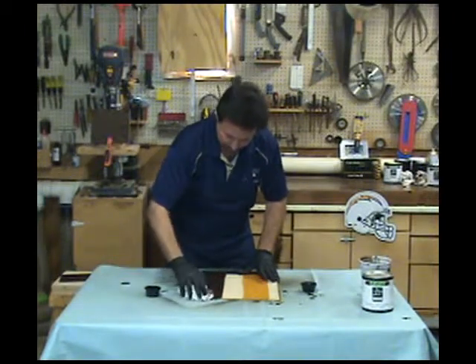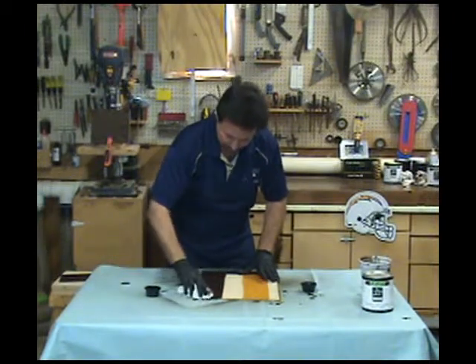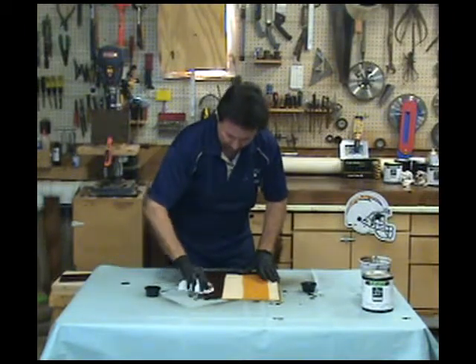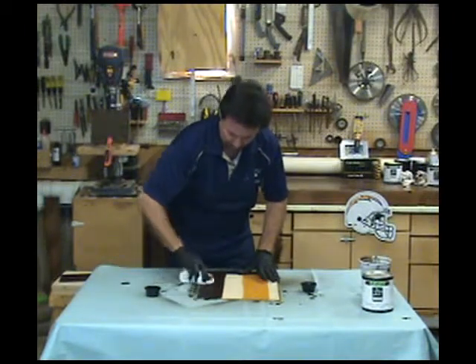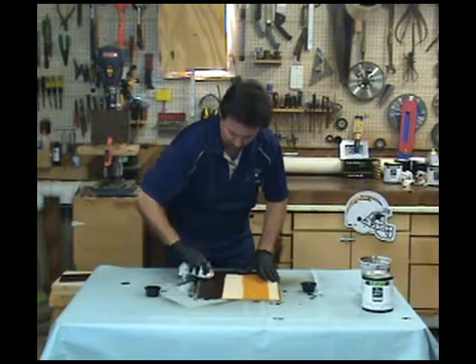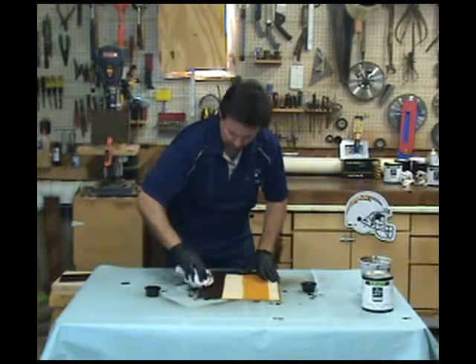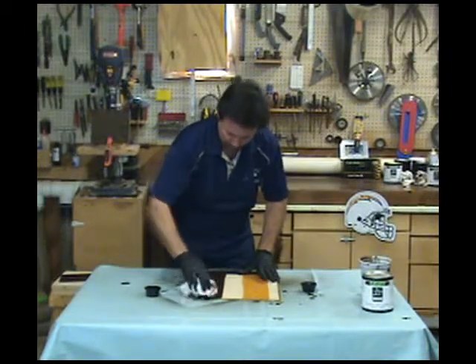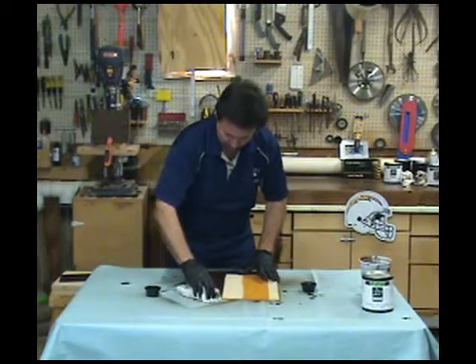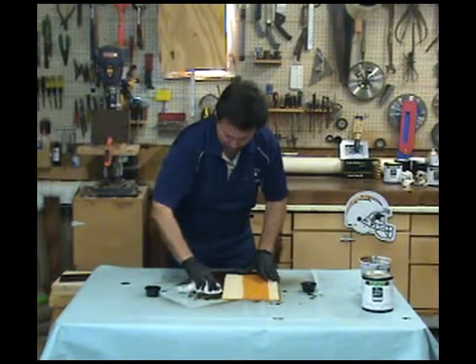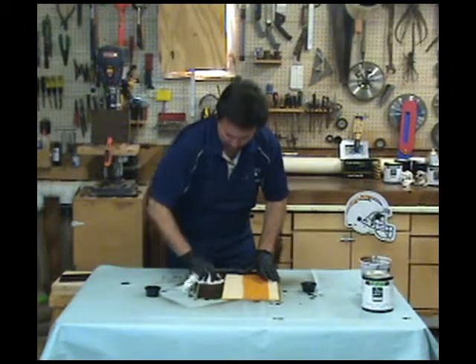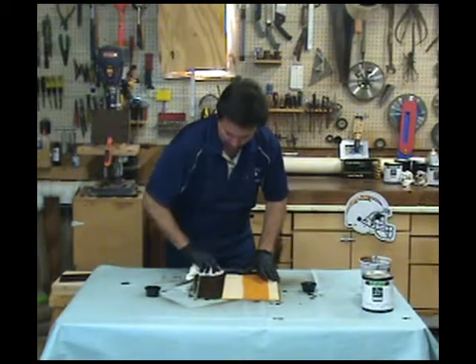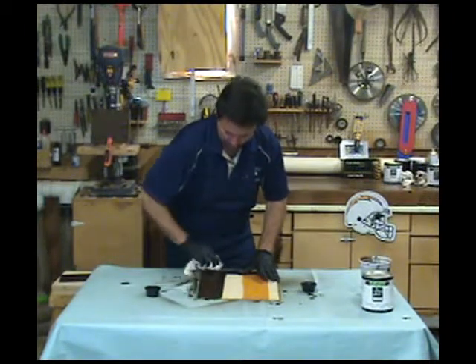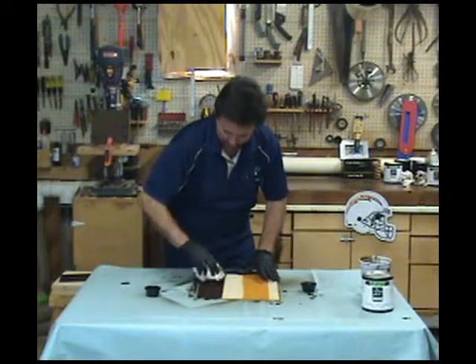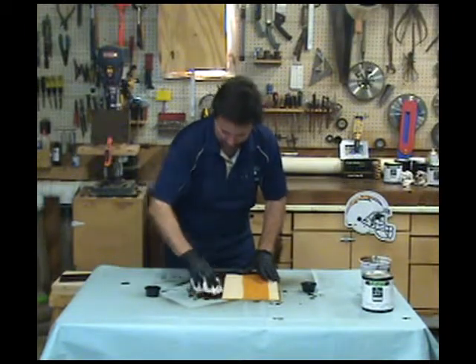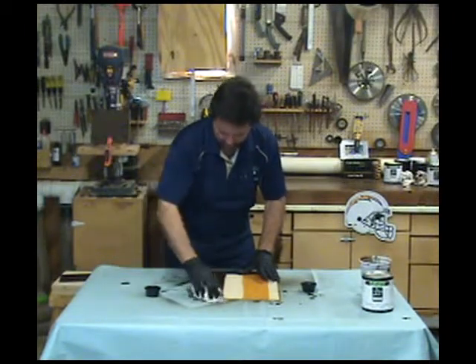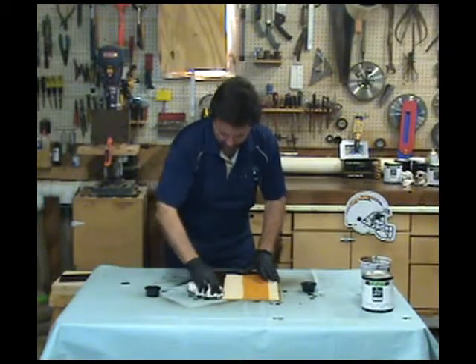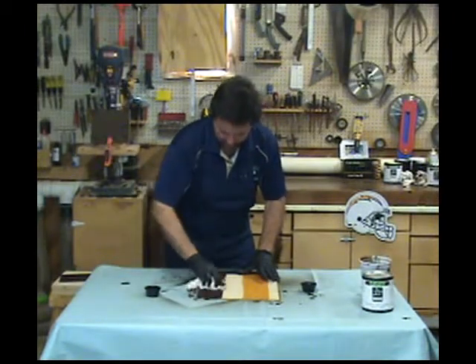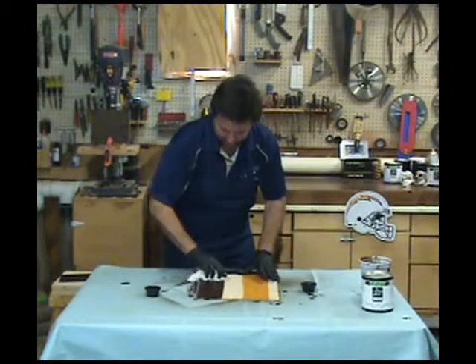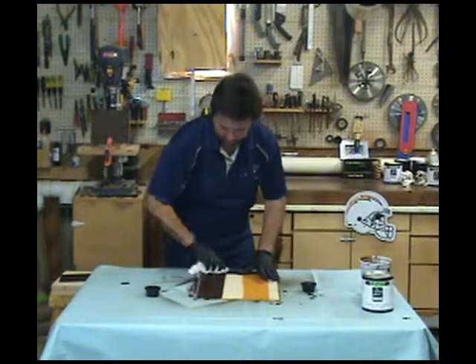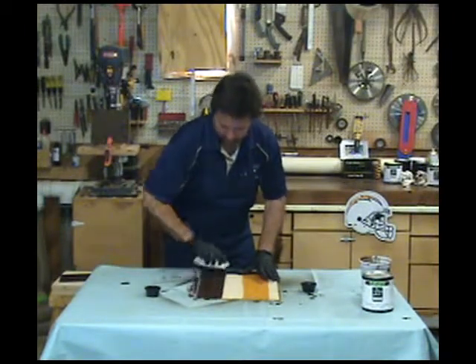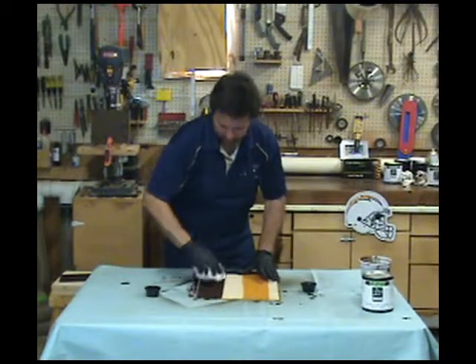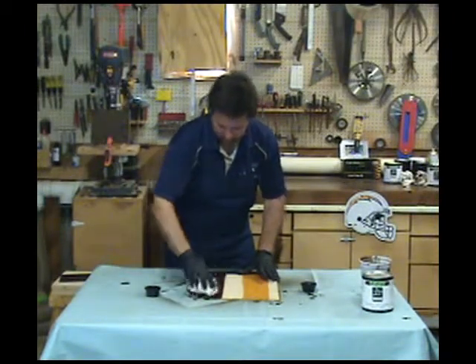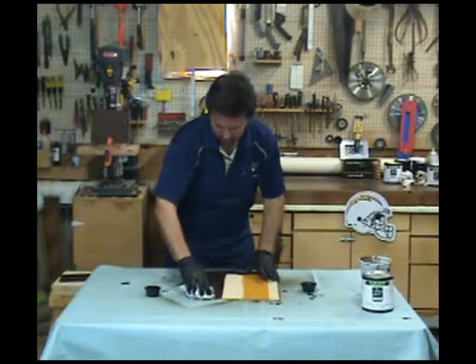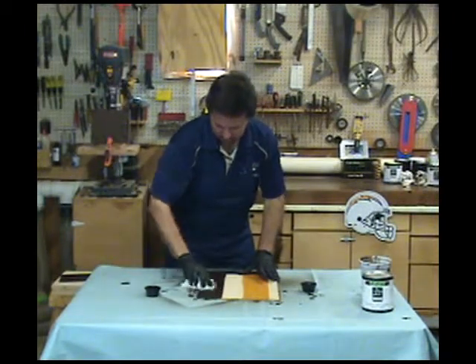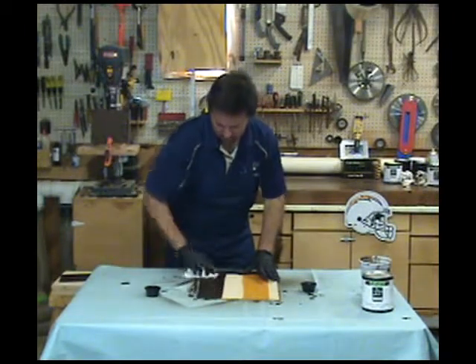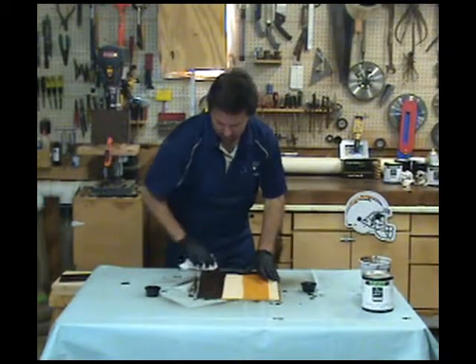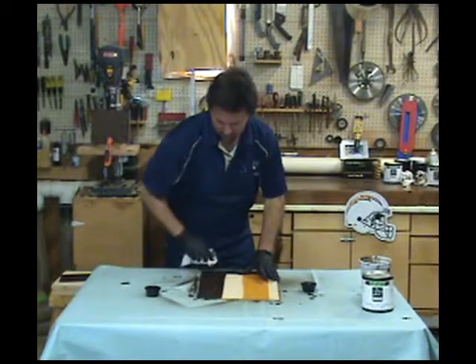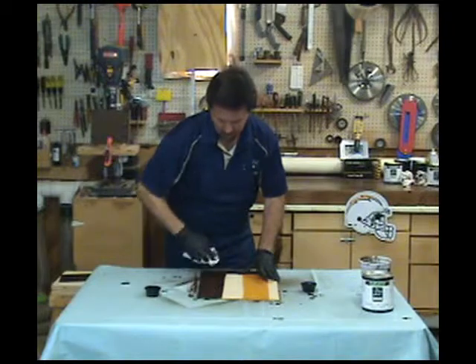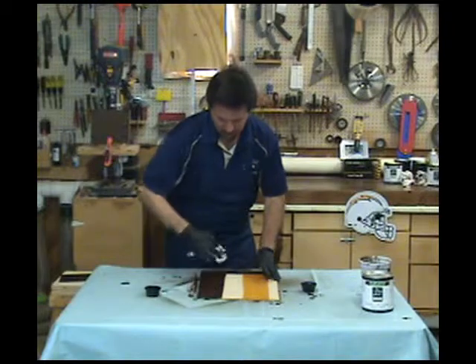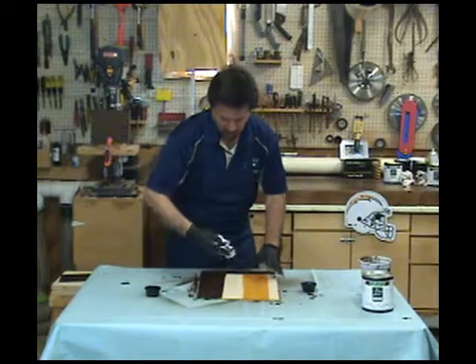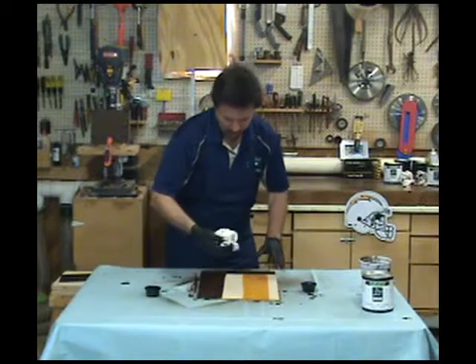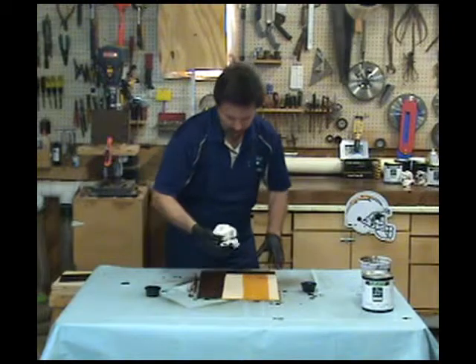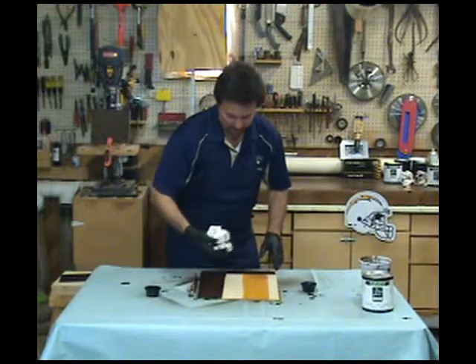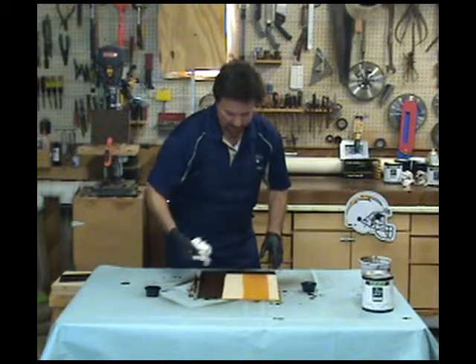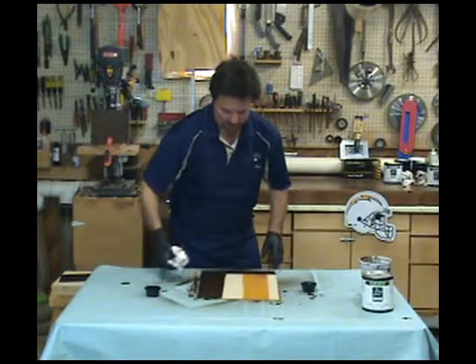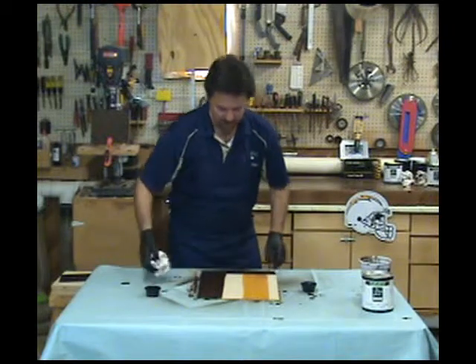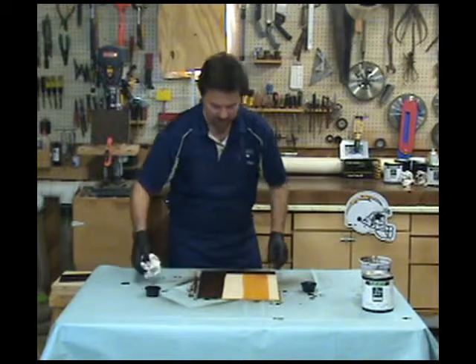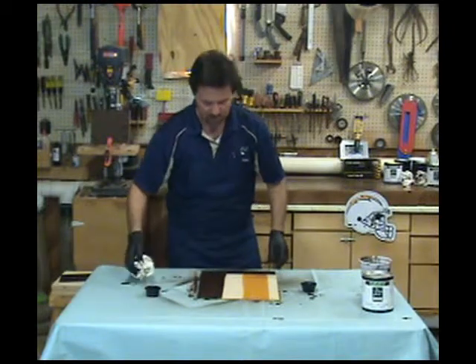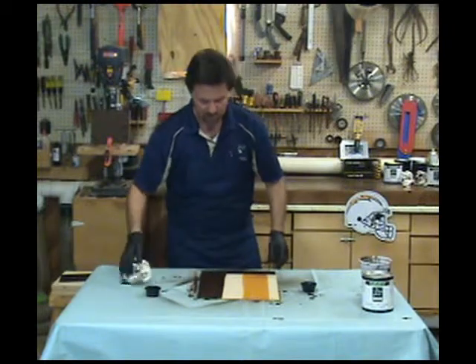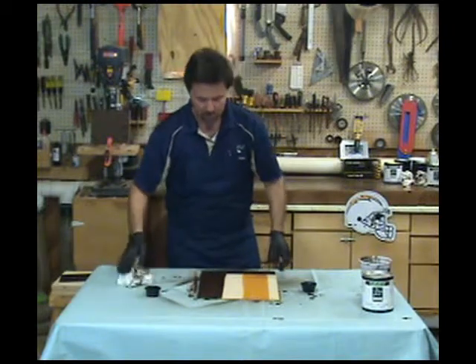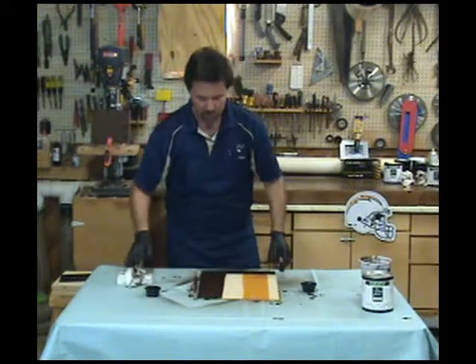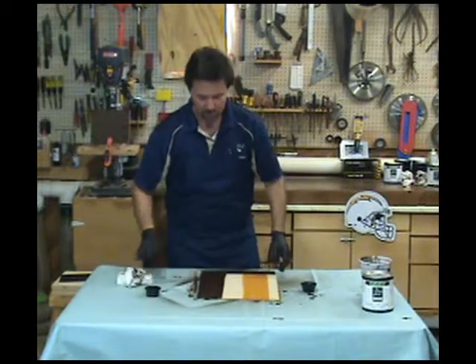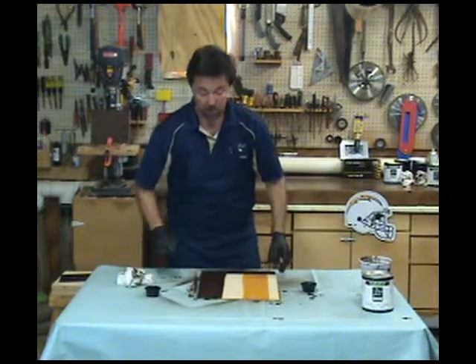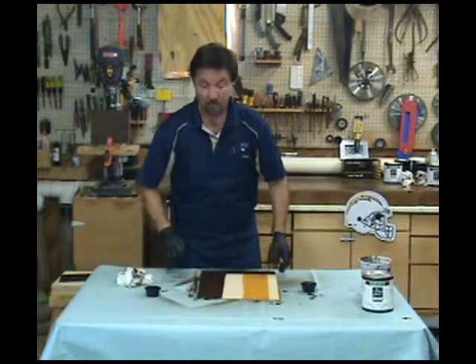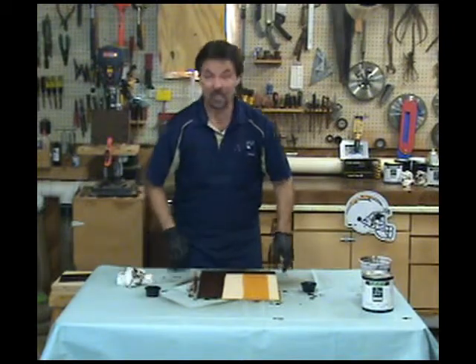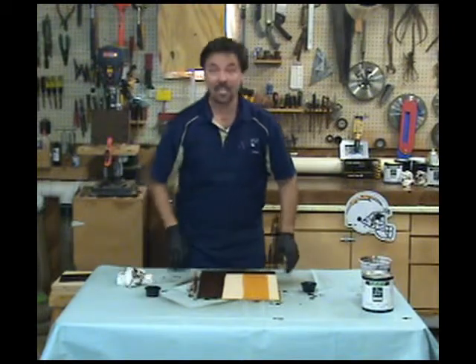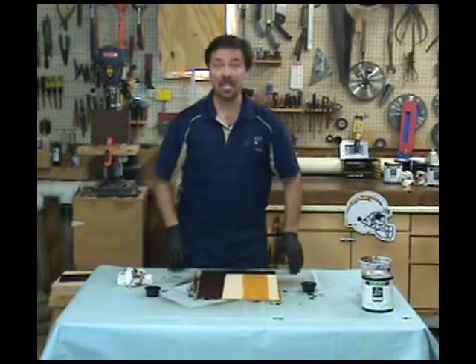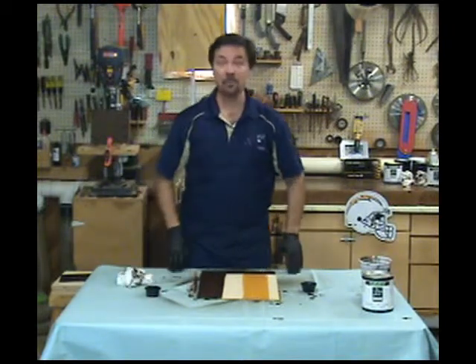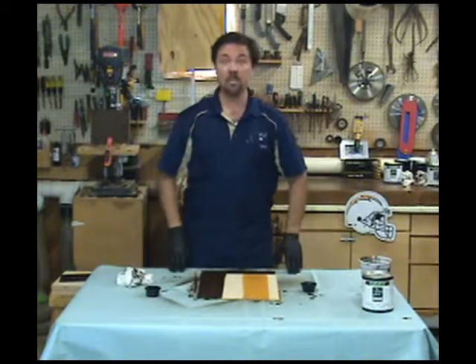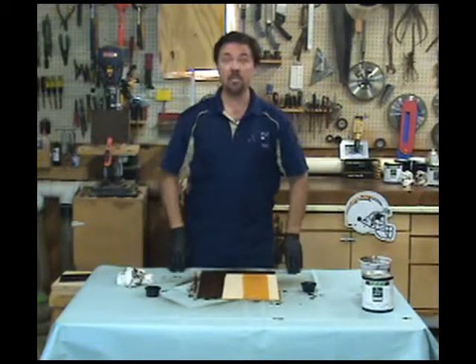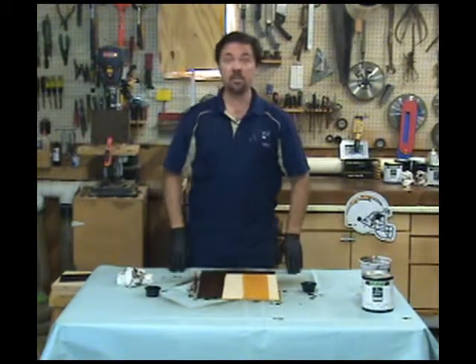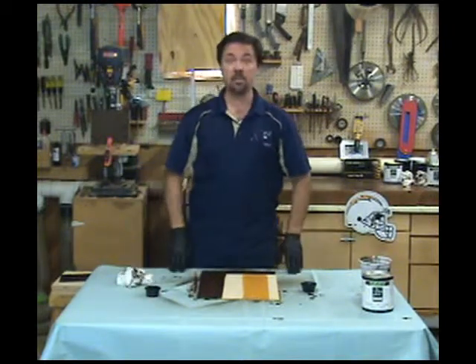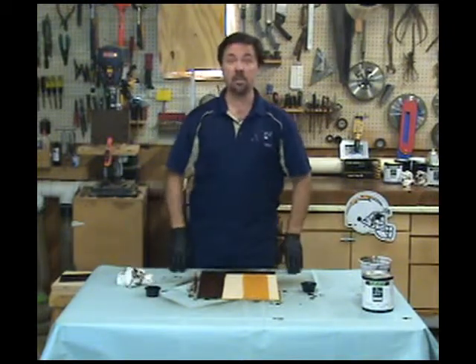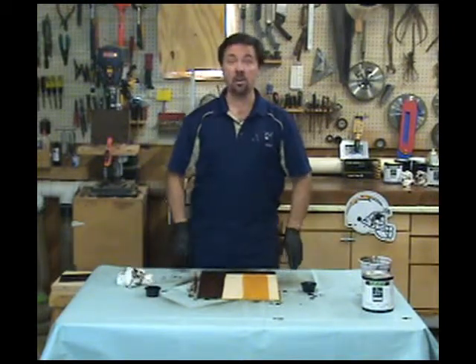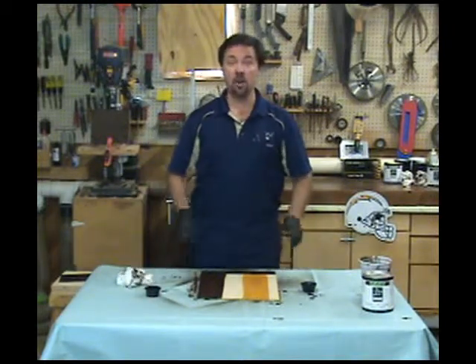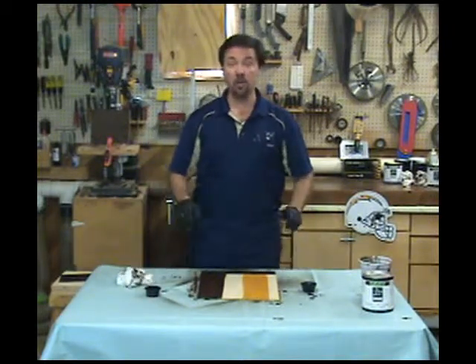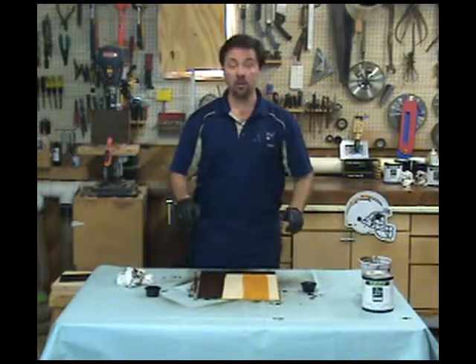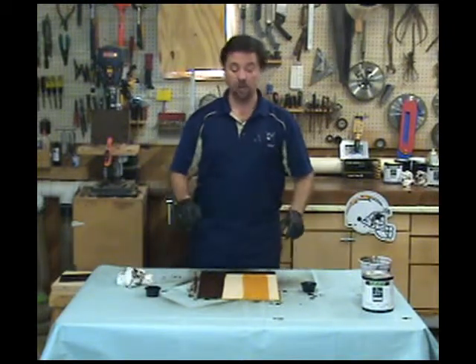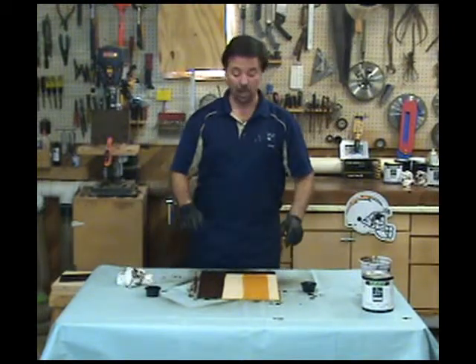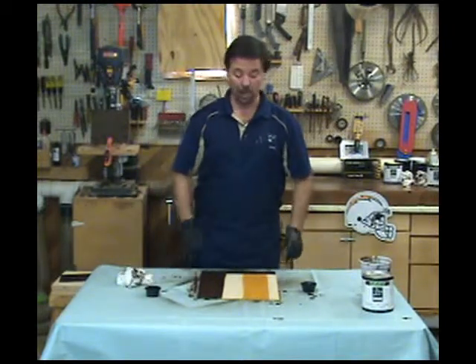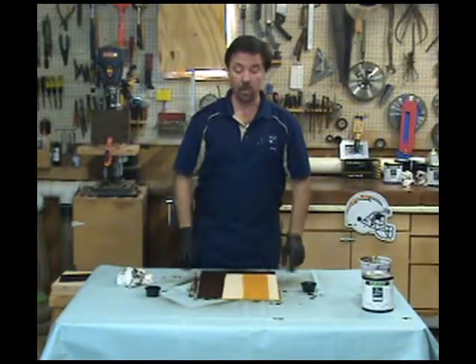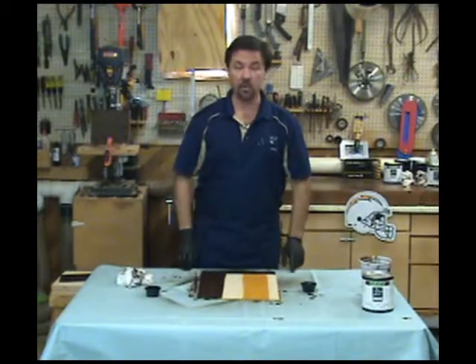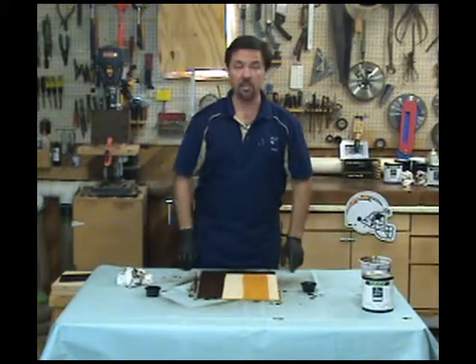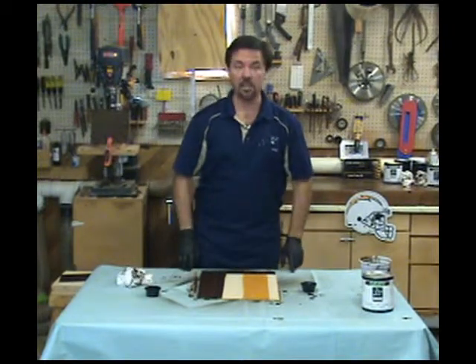Again, the toners dry nice and fast. I'm going to let these dry up for about 10 minutes or so. I'll be right back with you.